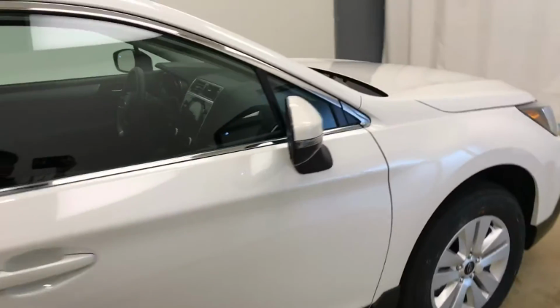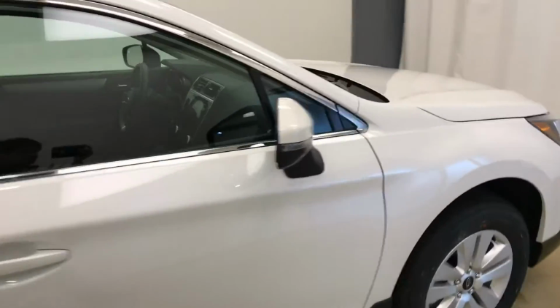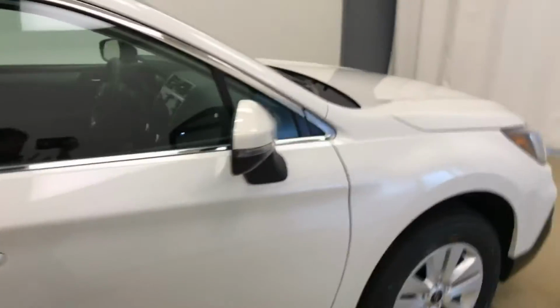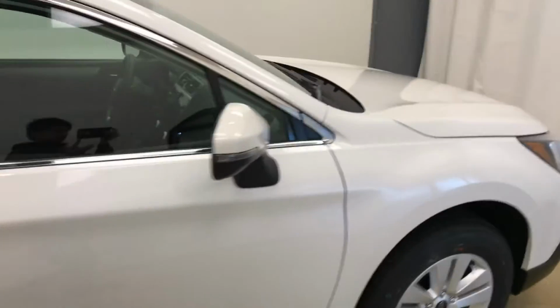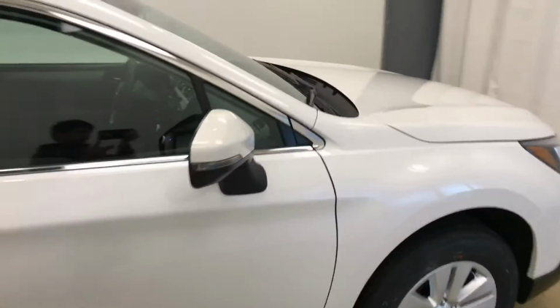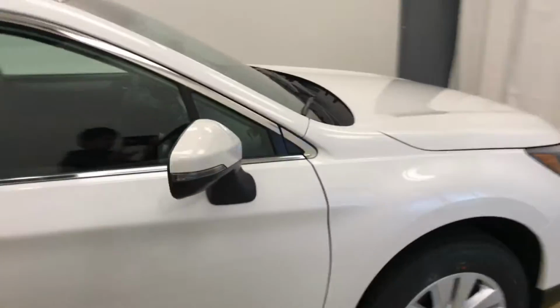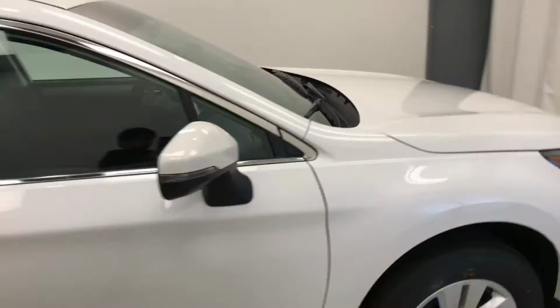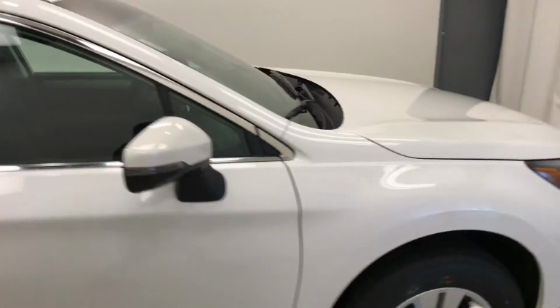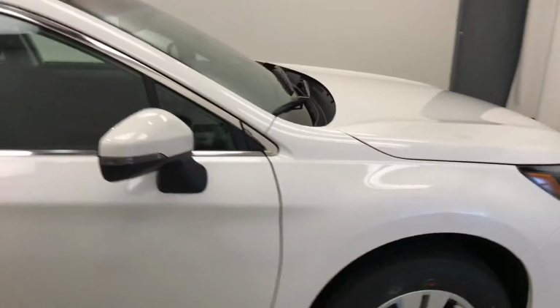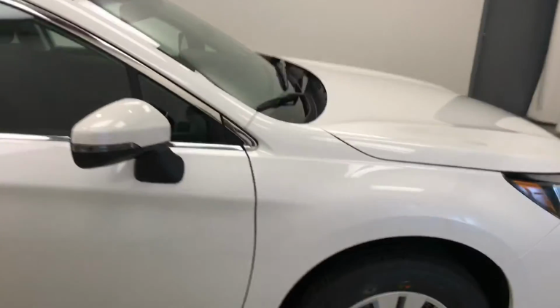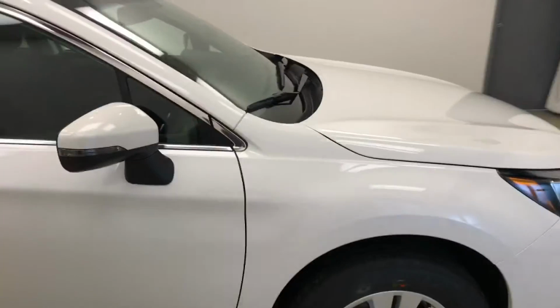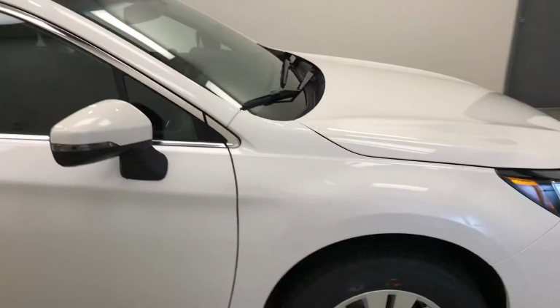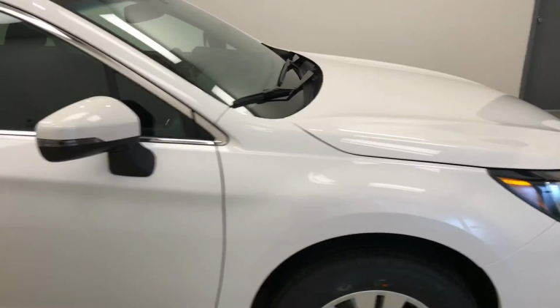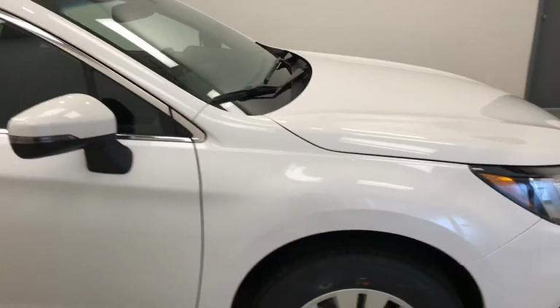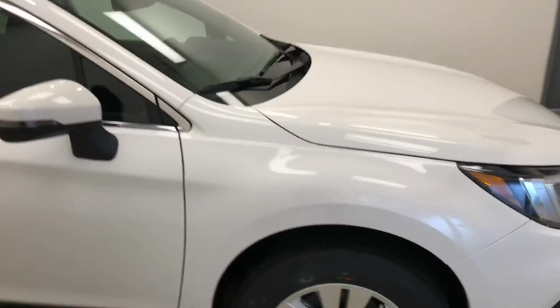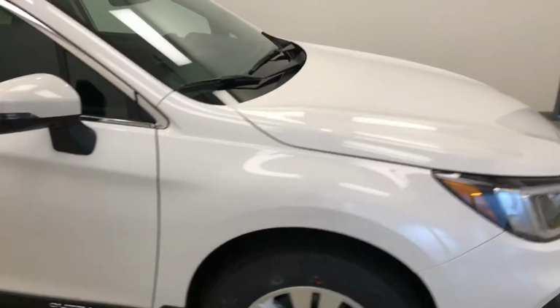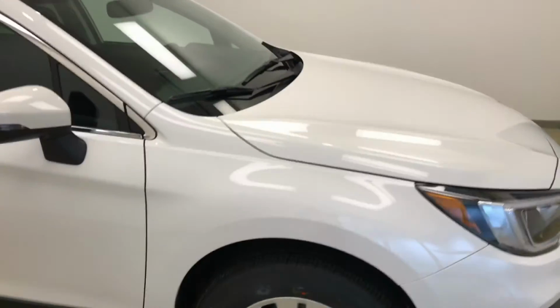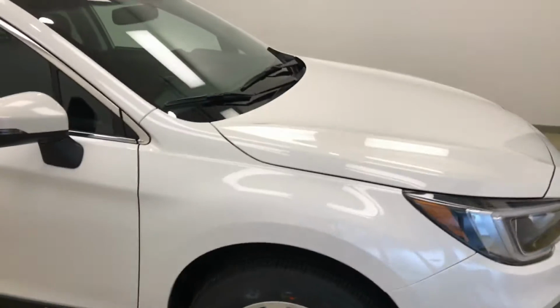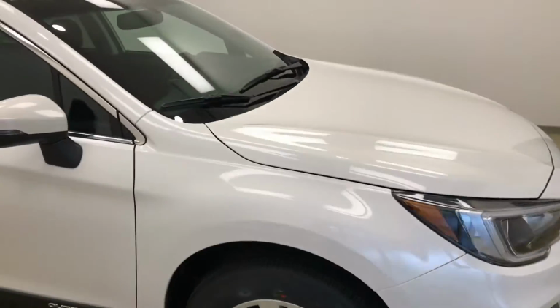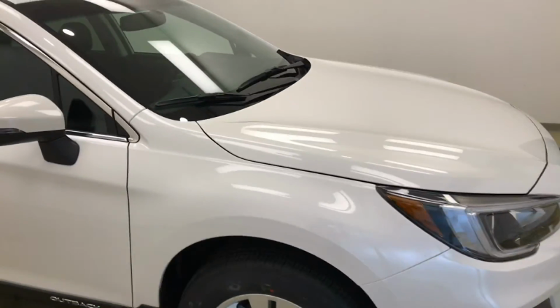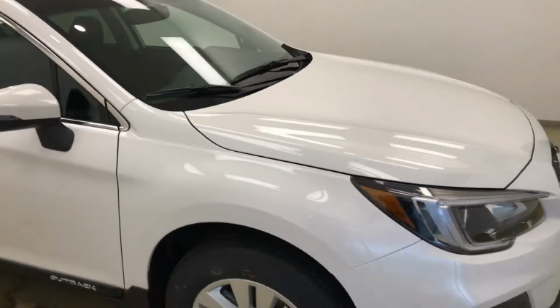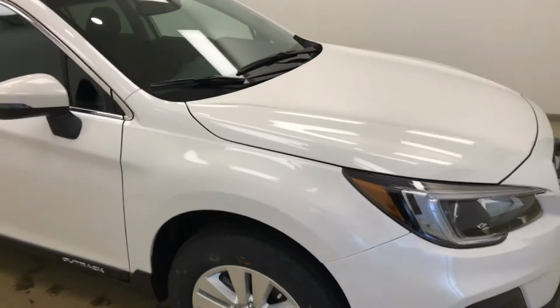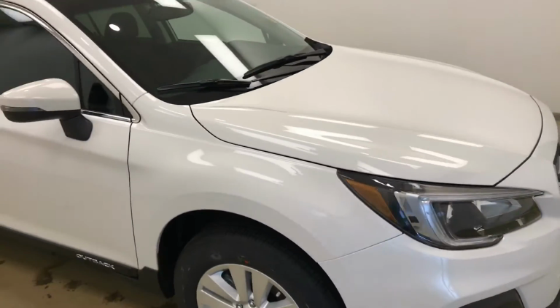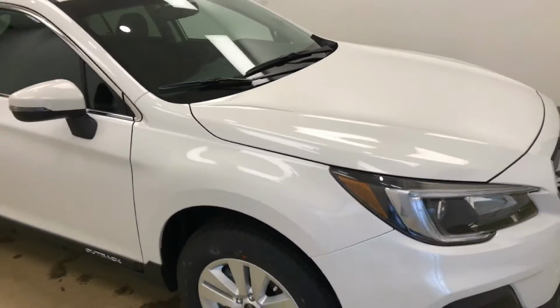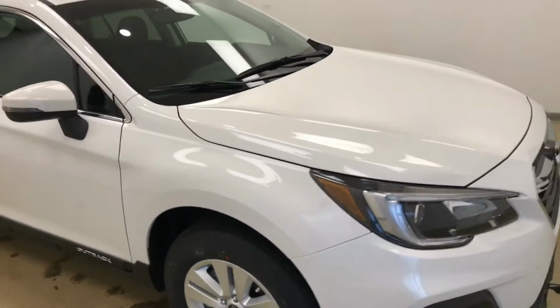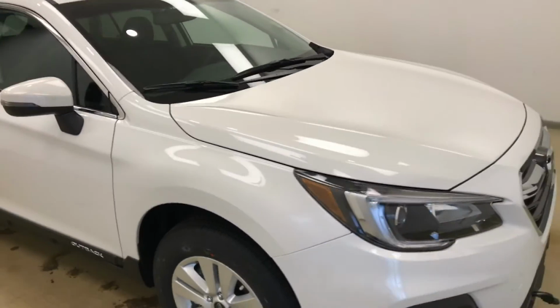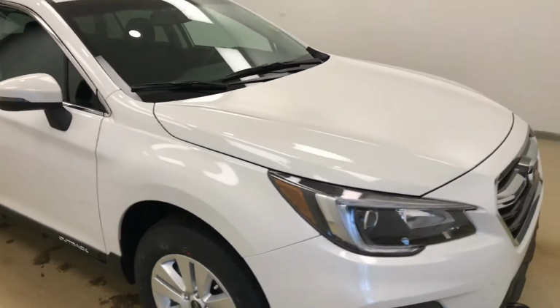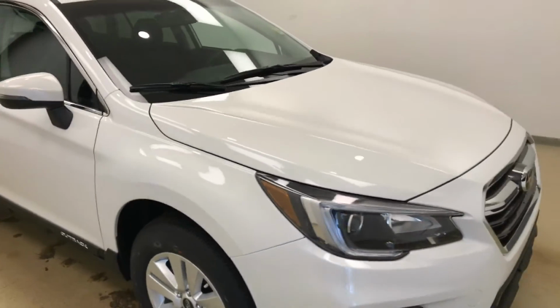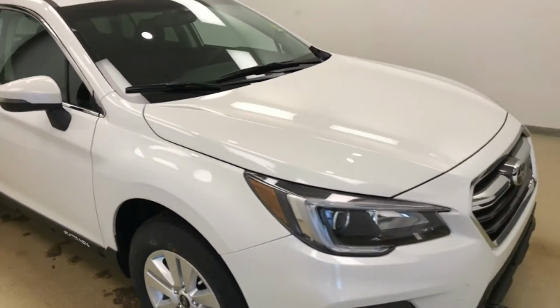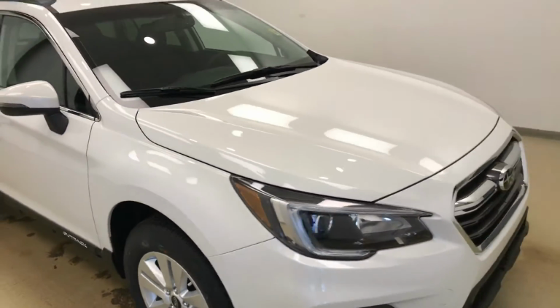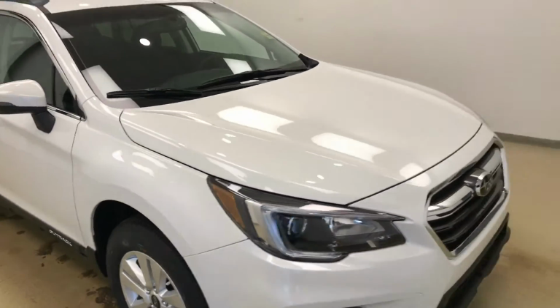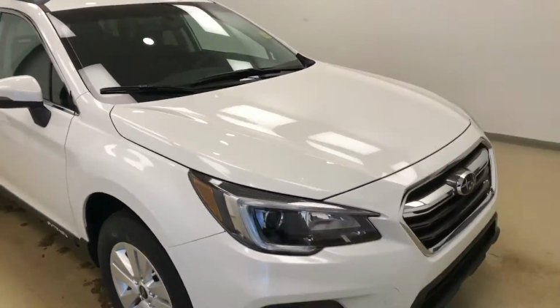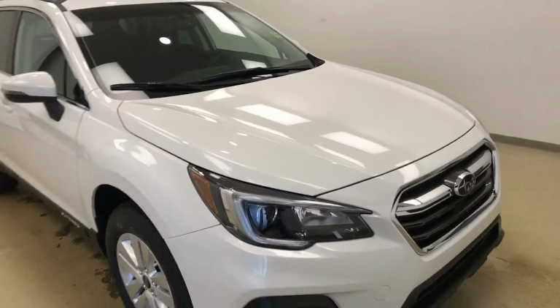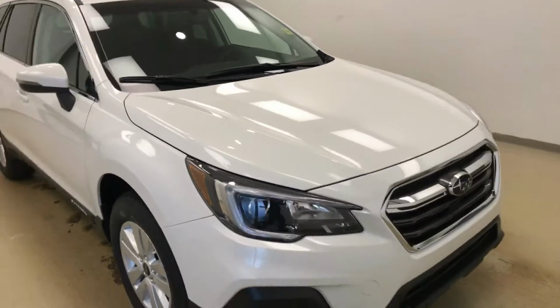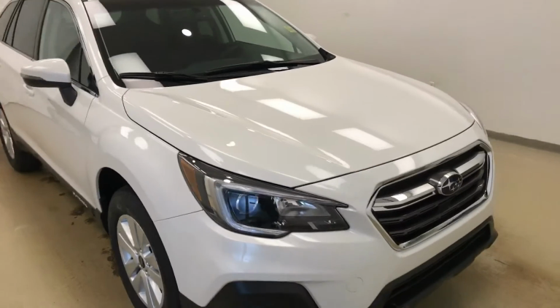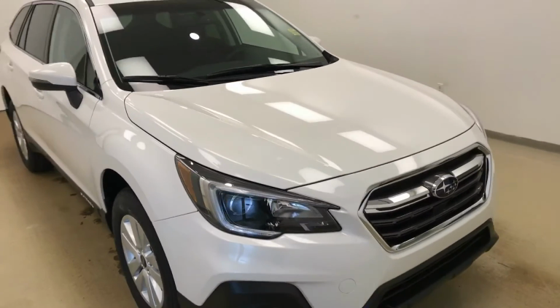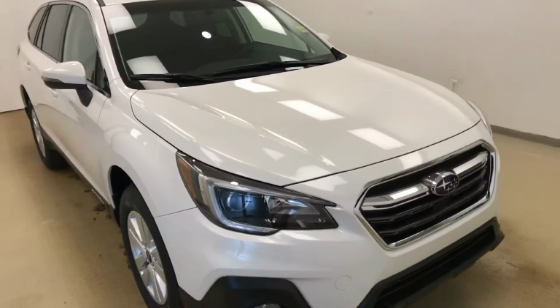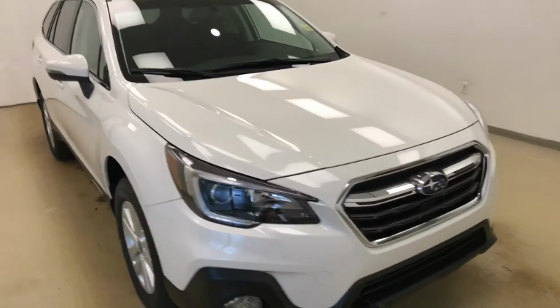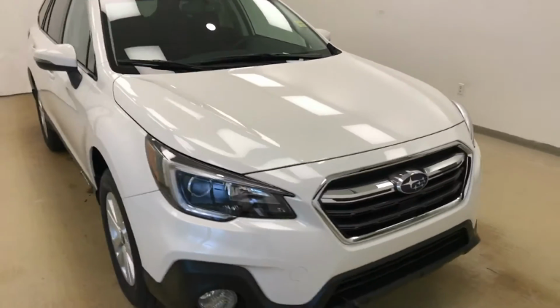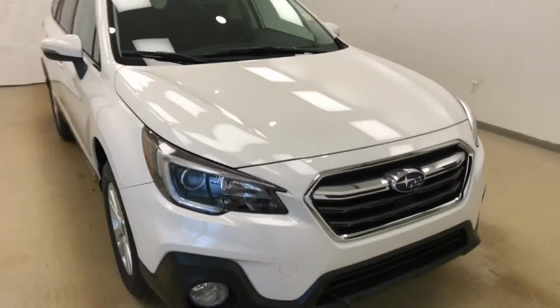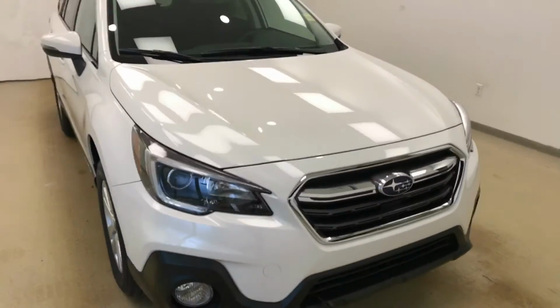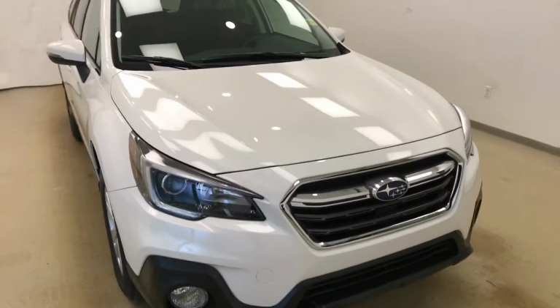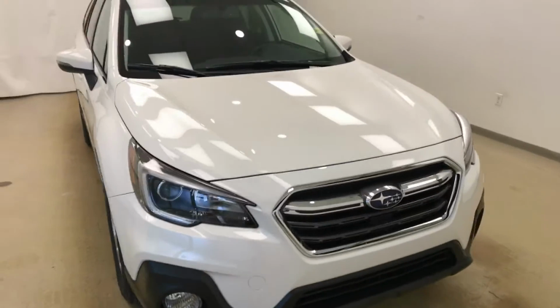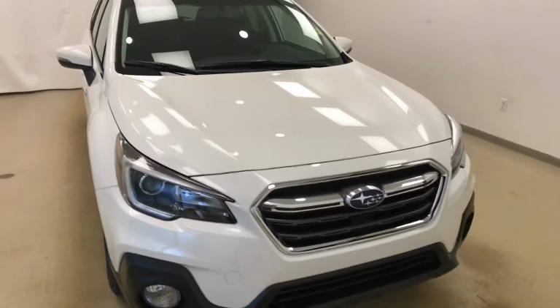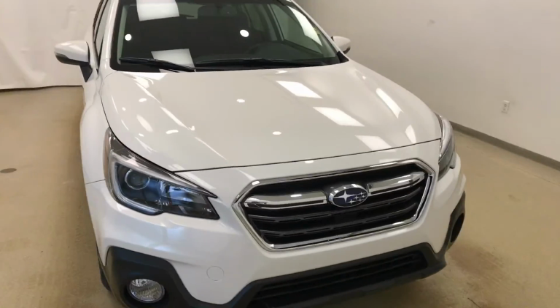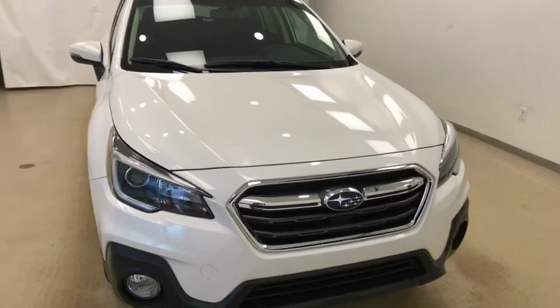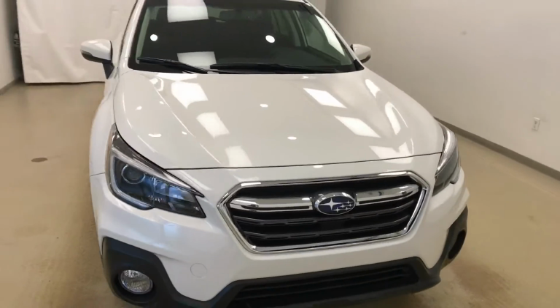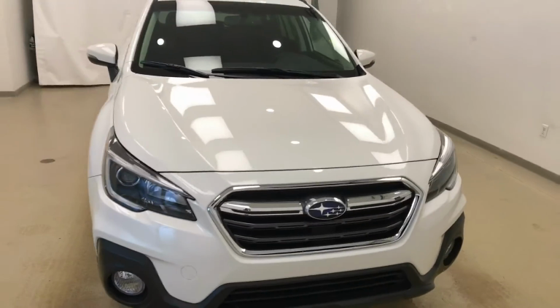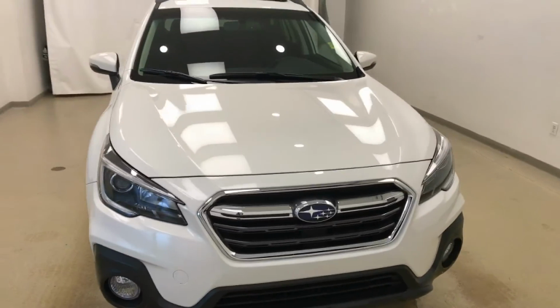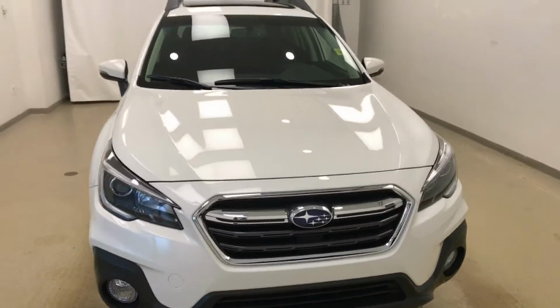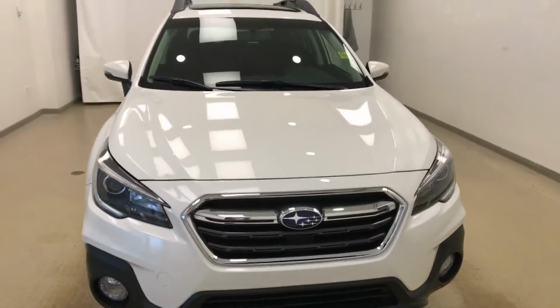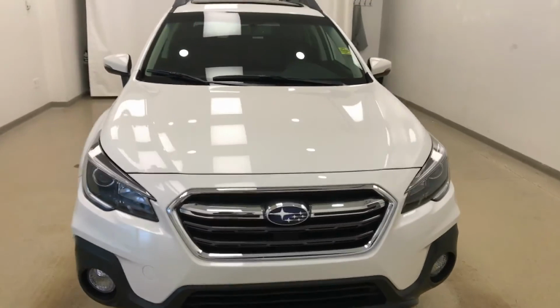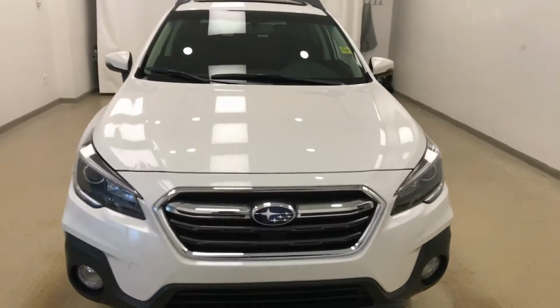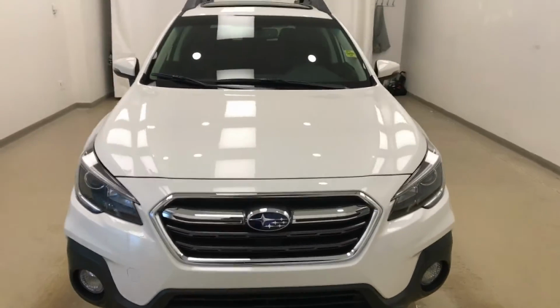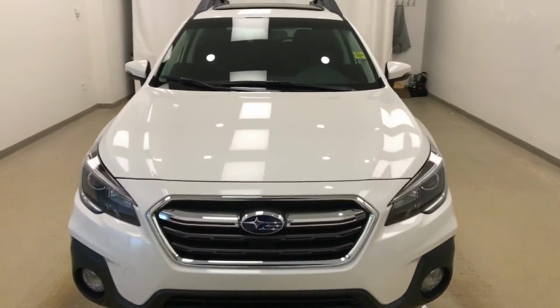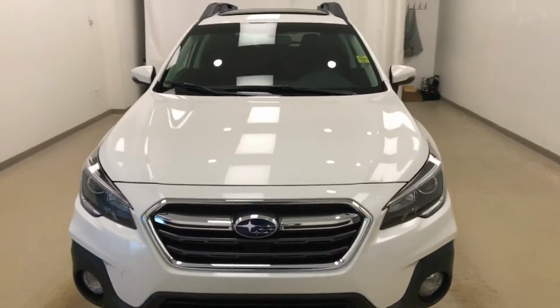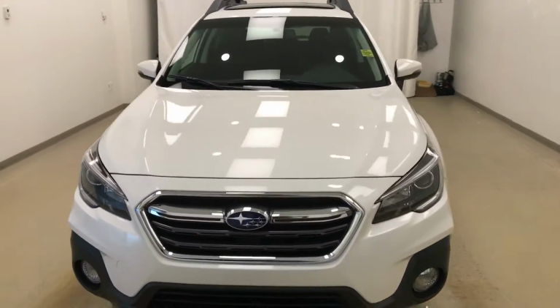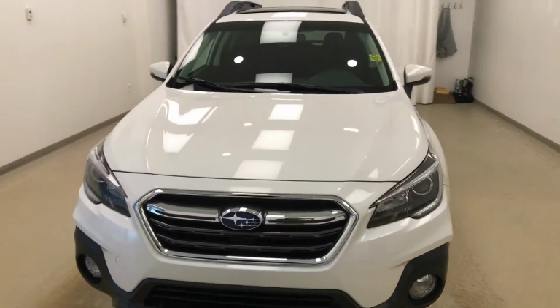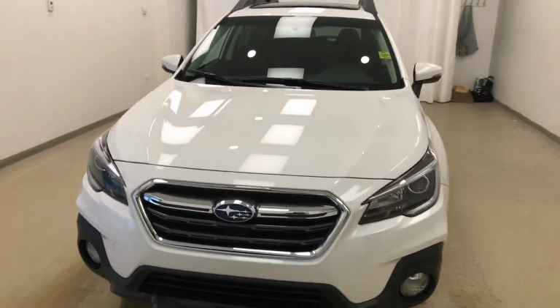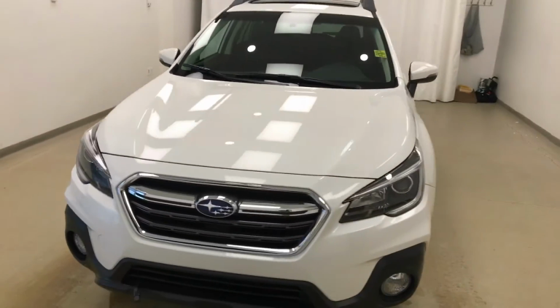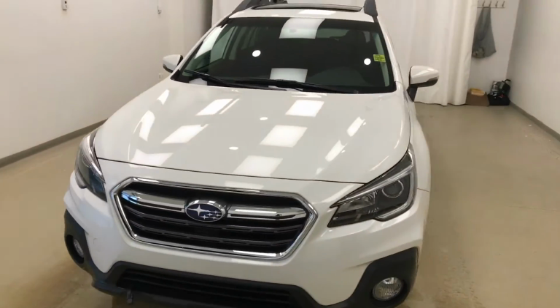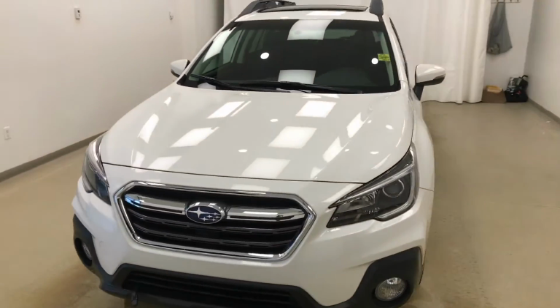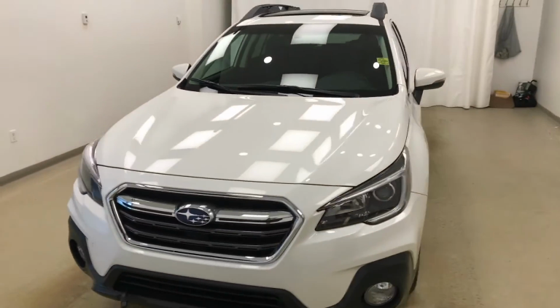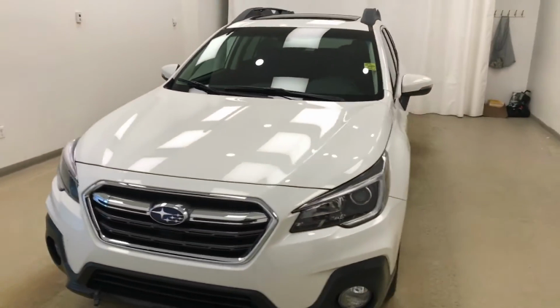This is stock number 188616 on a 2018 Subaru Outback and our exterior color is white.